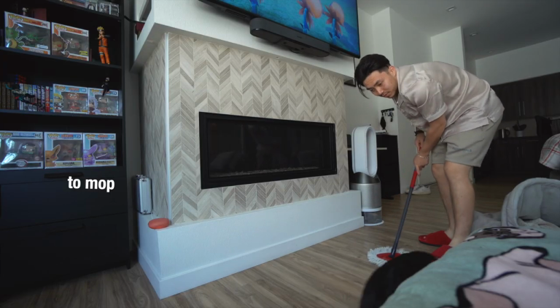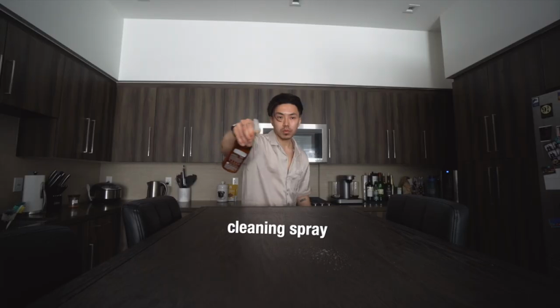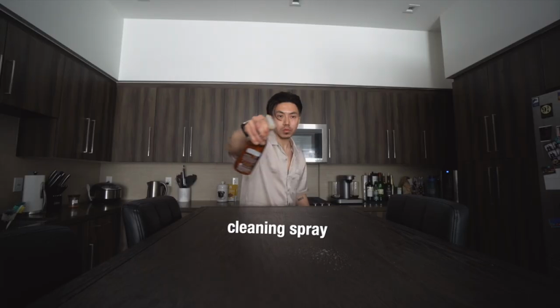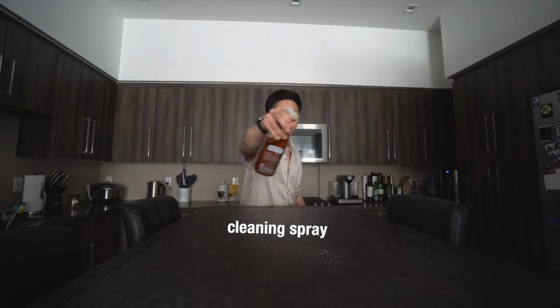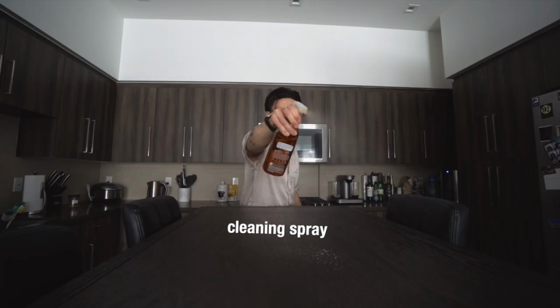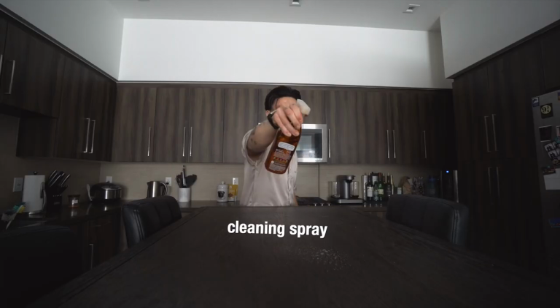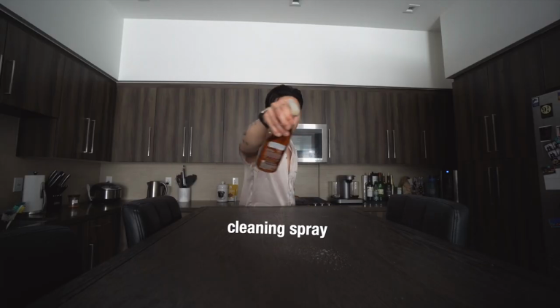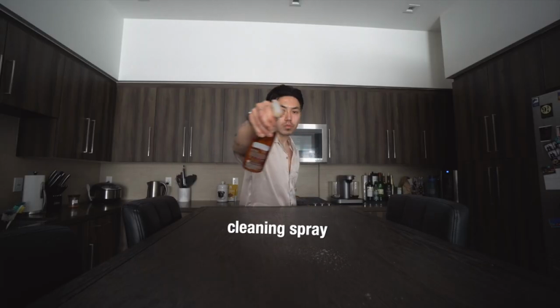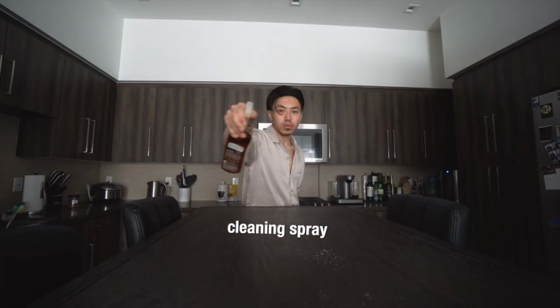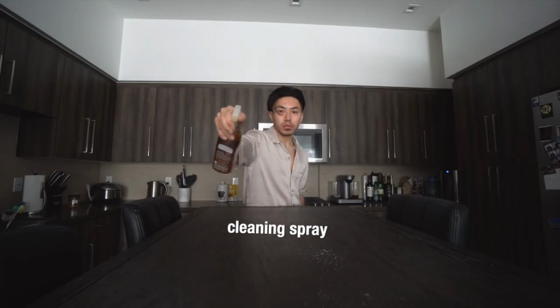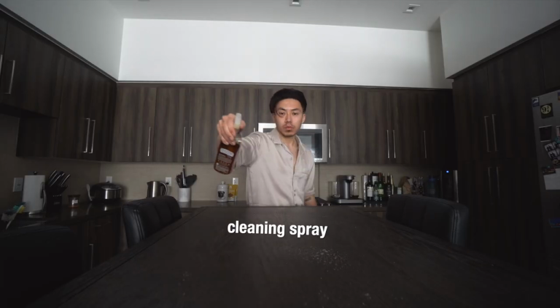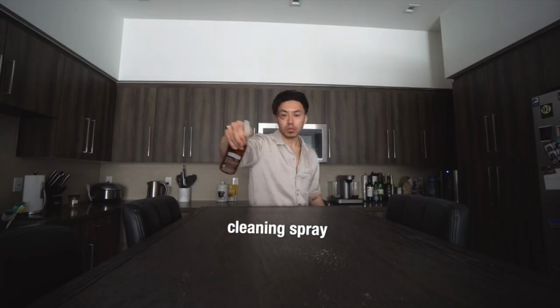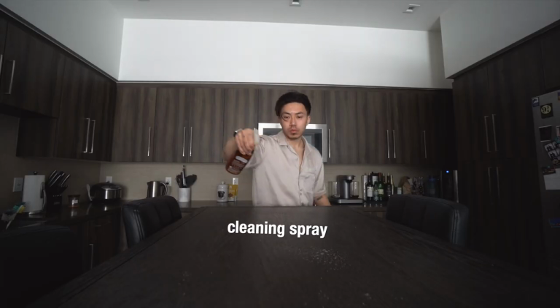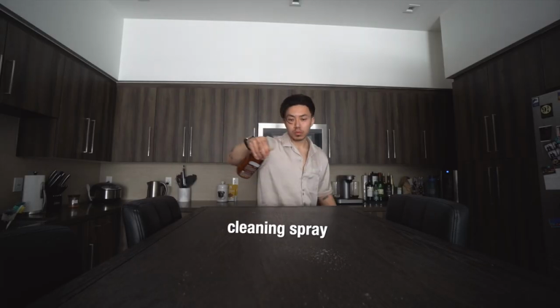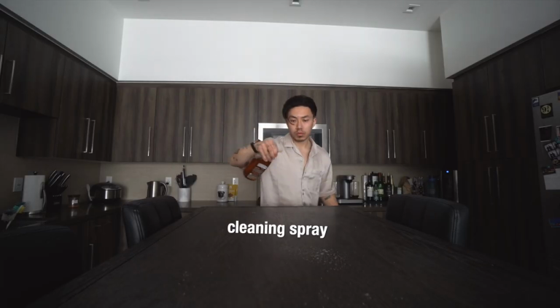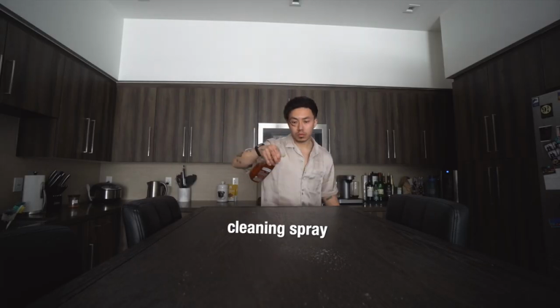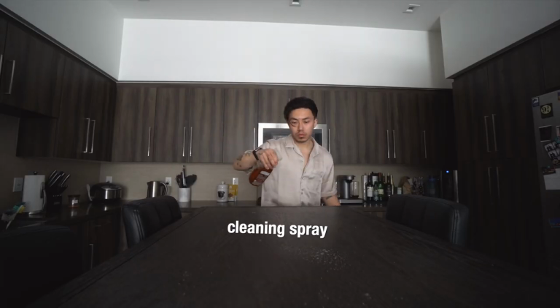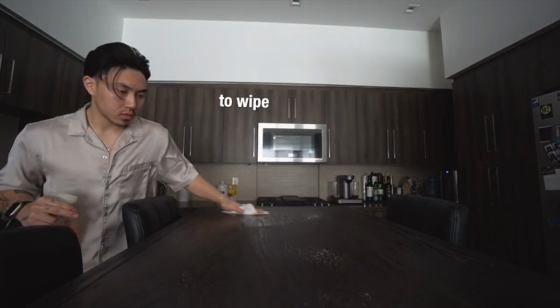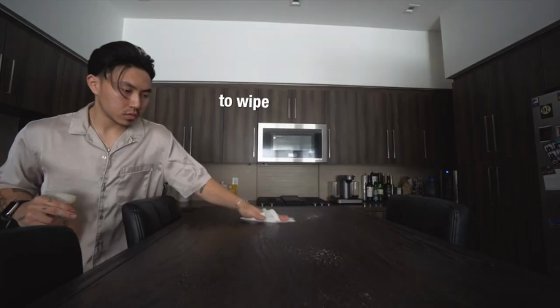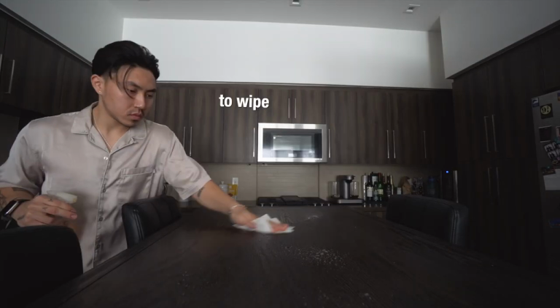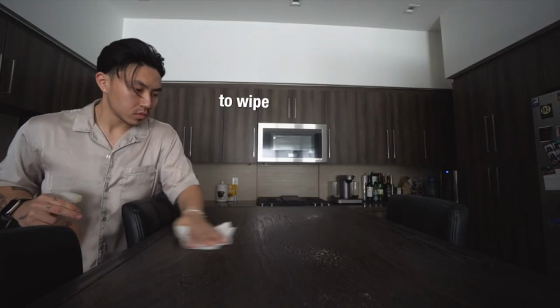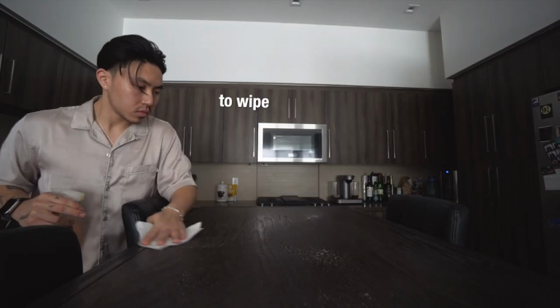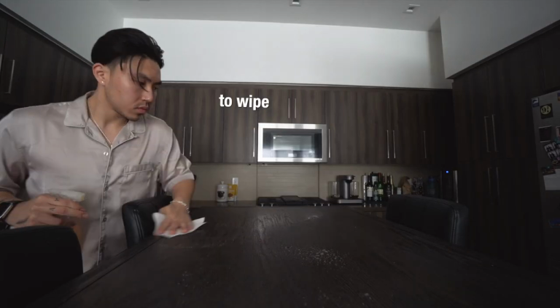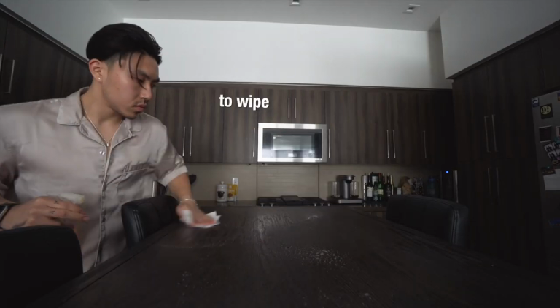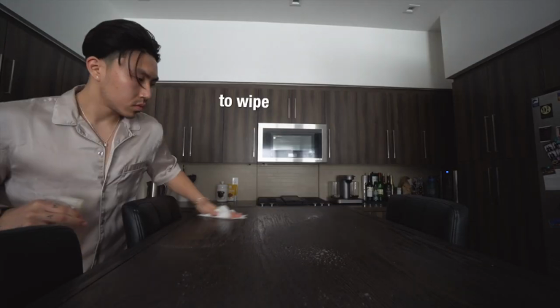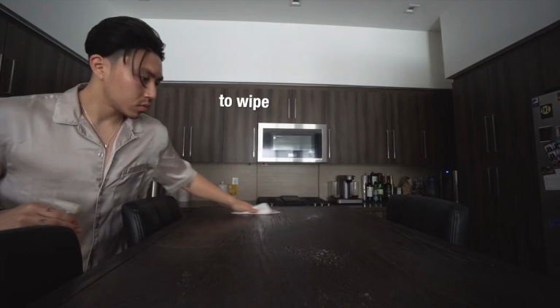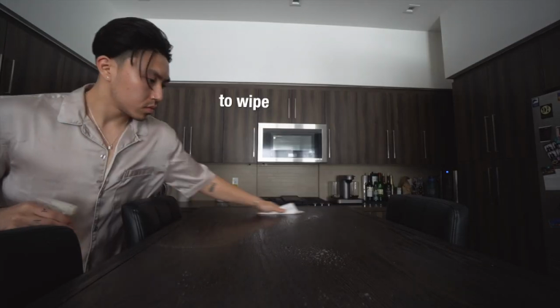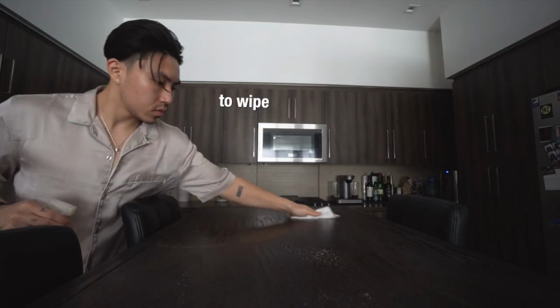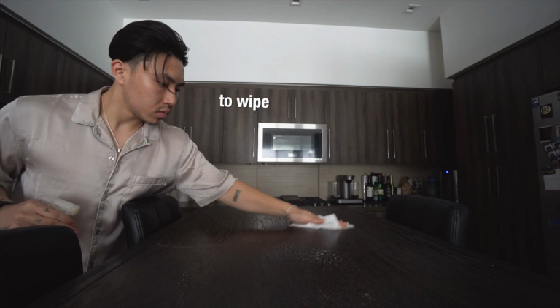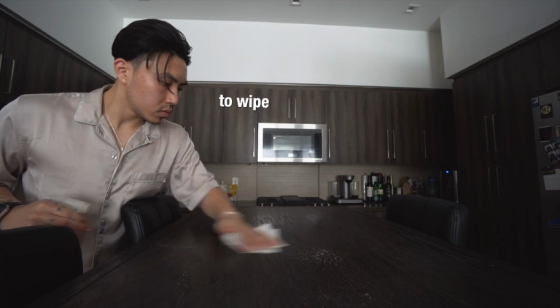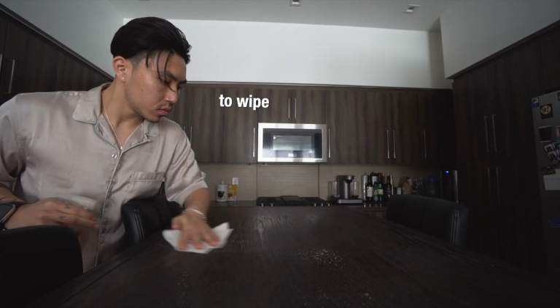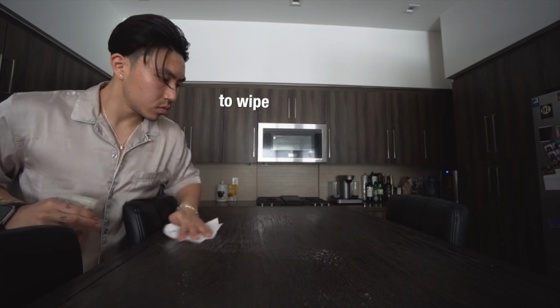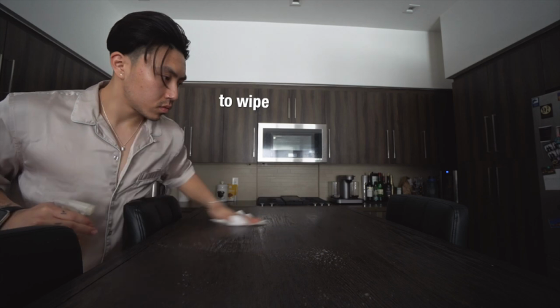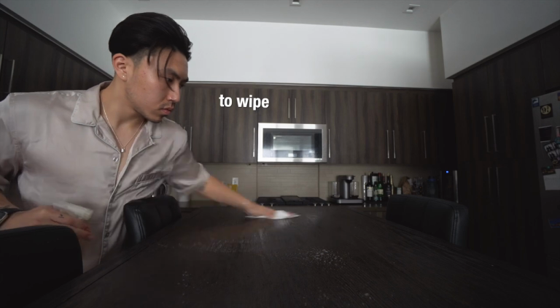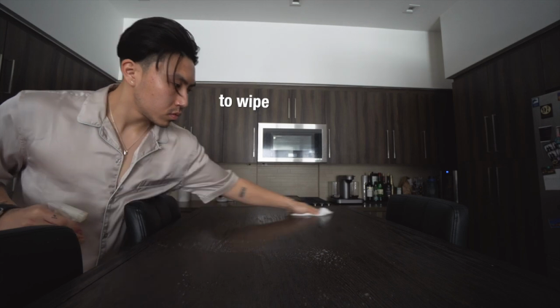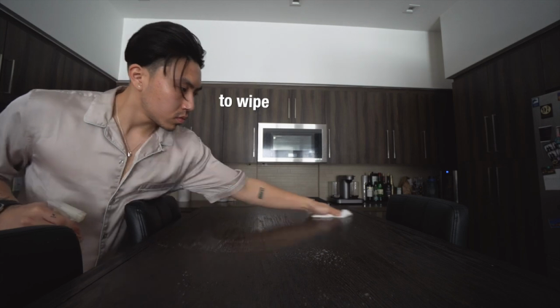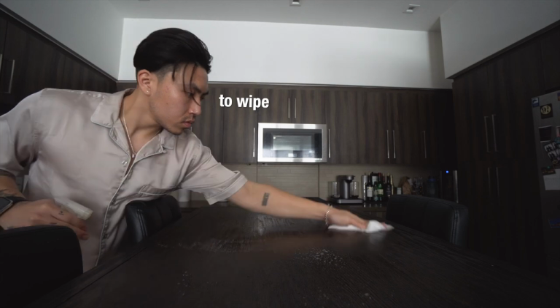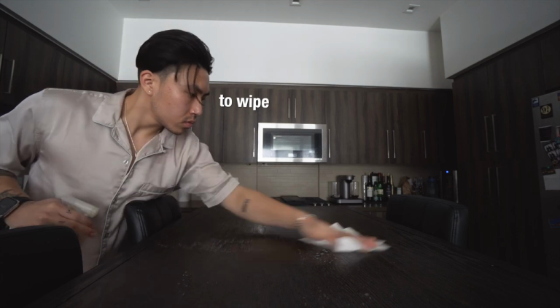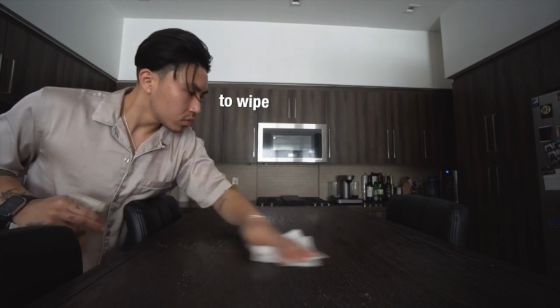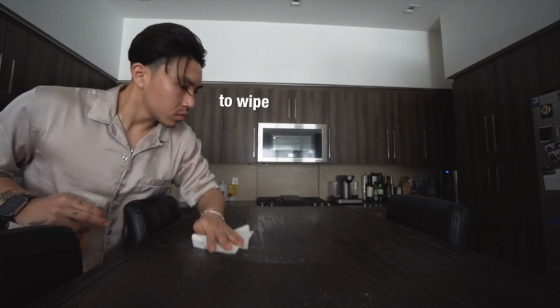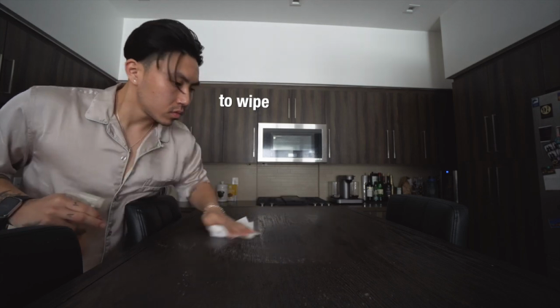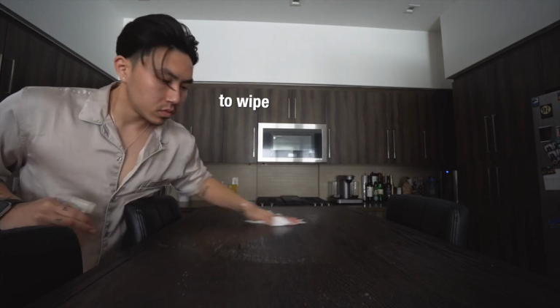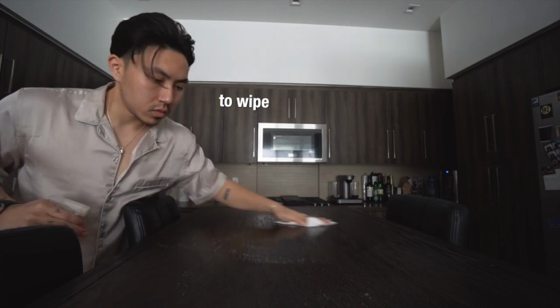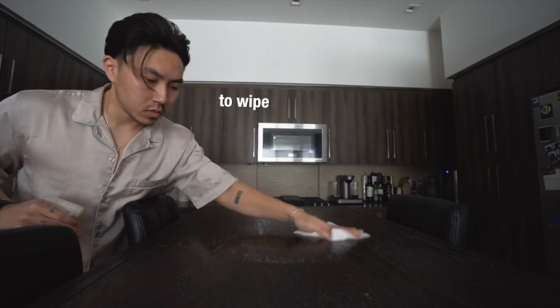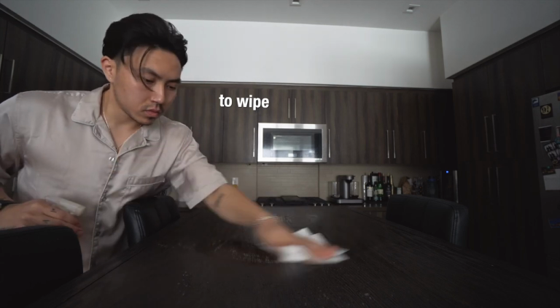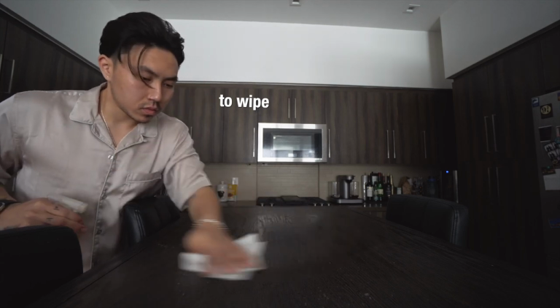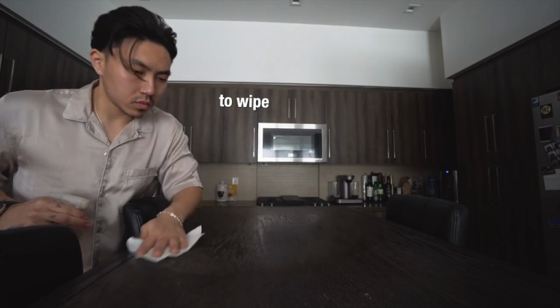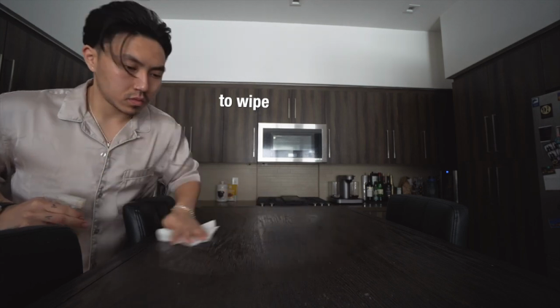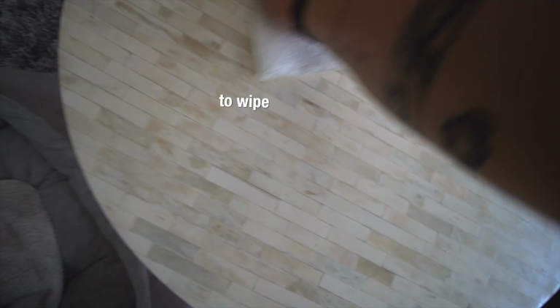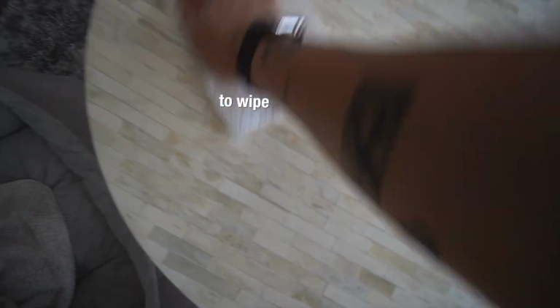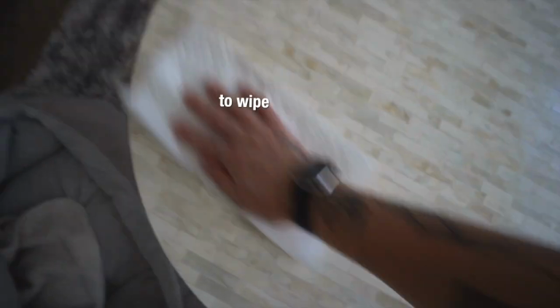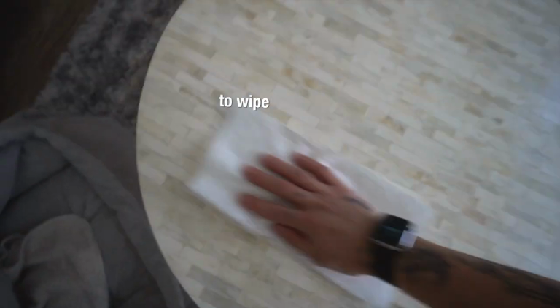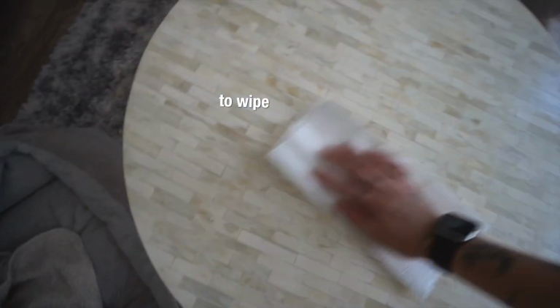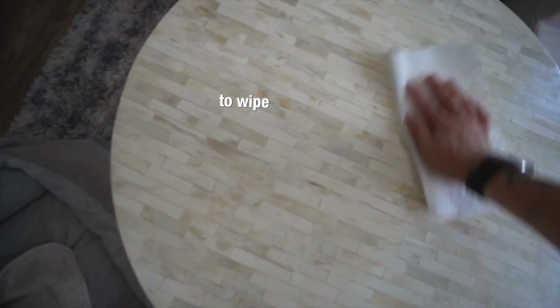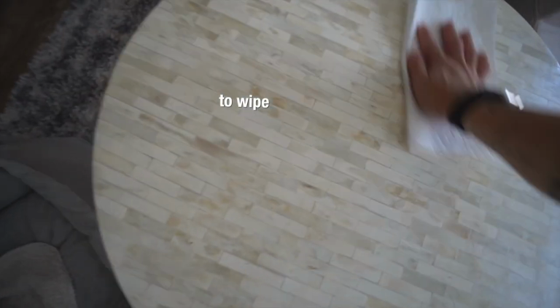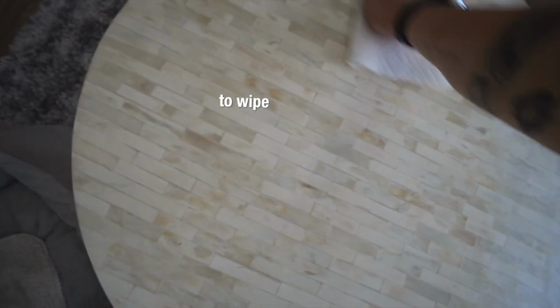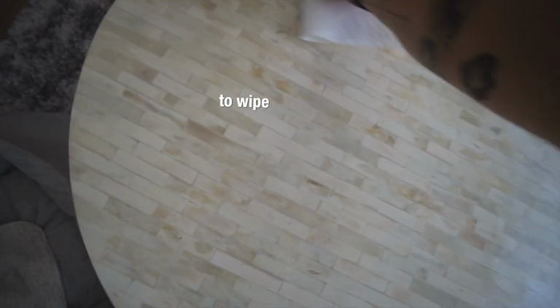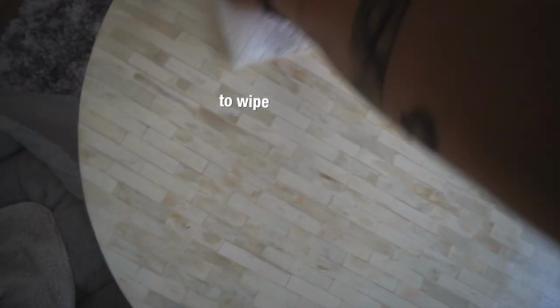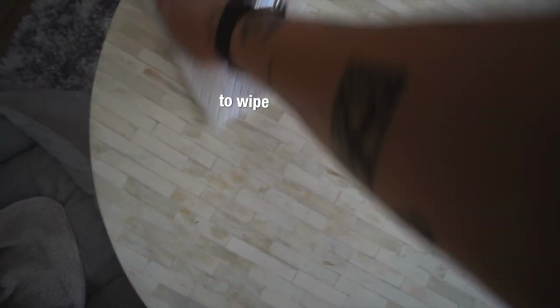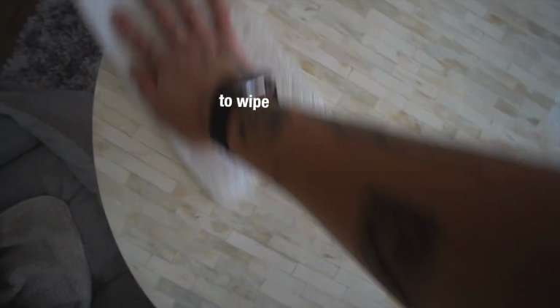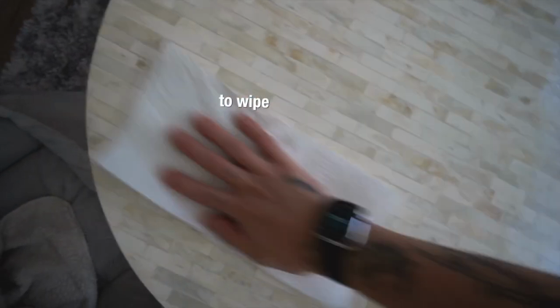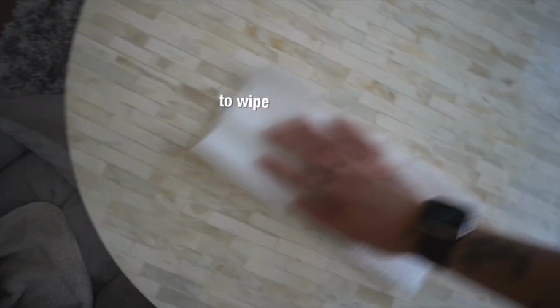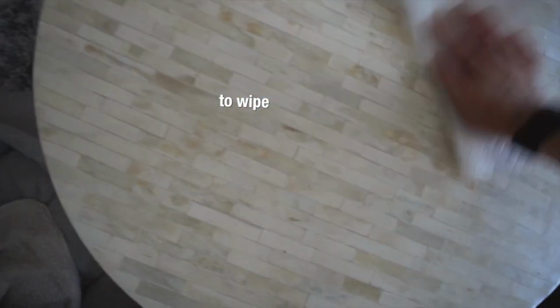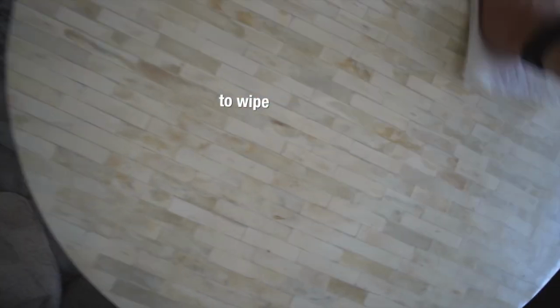Now a little bit of cleaning spray, and it's time to wipe. This action in general is just called wiping, just like that.